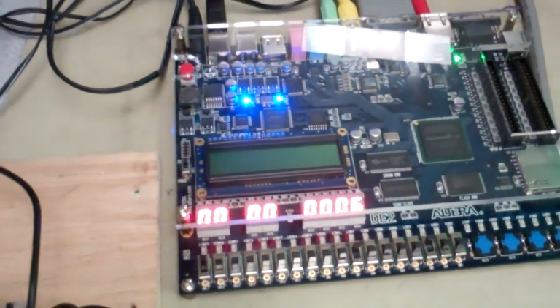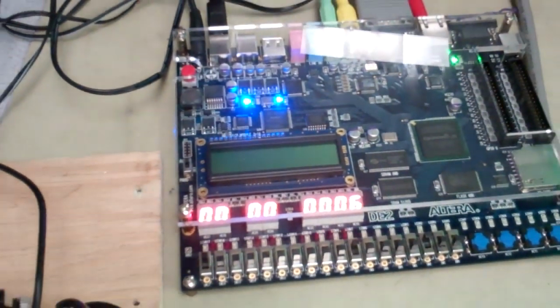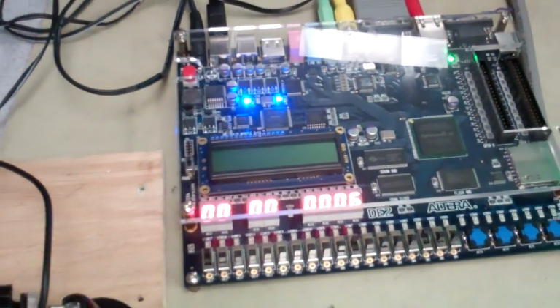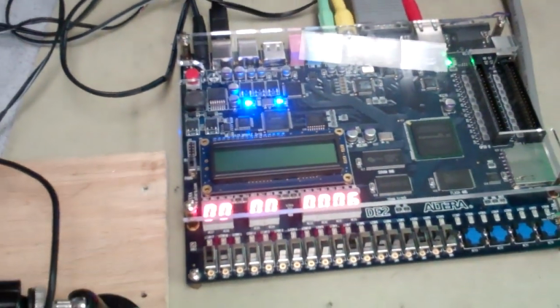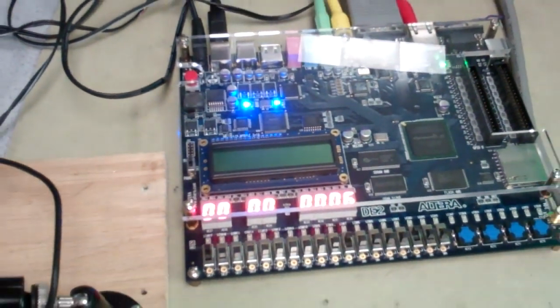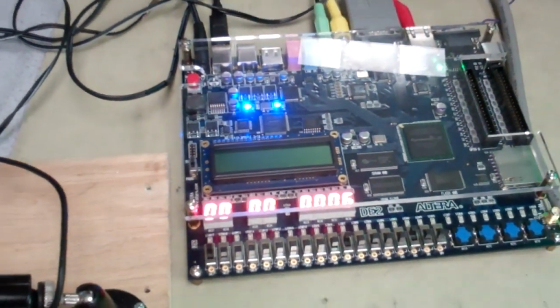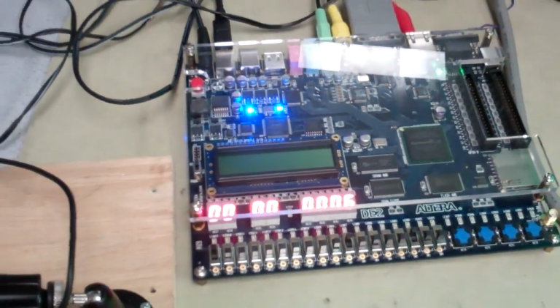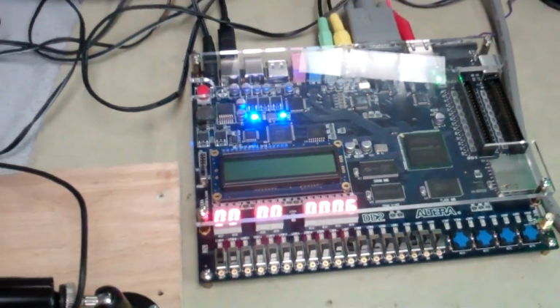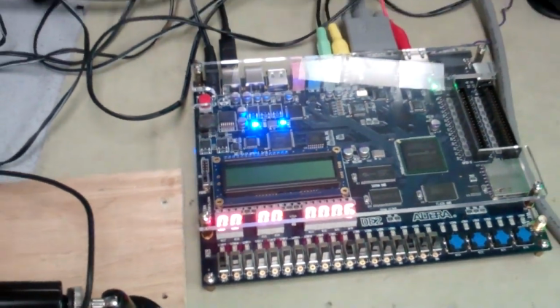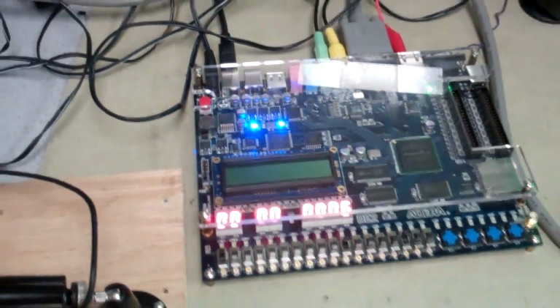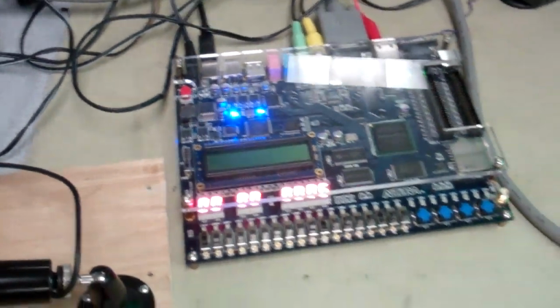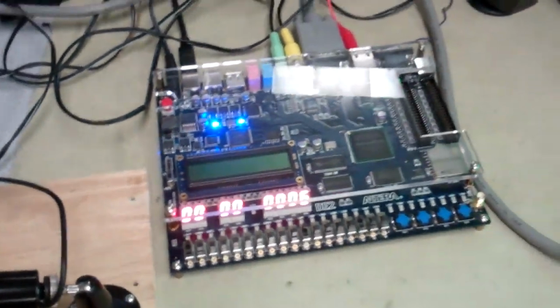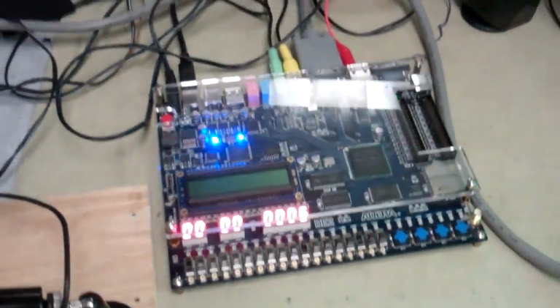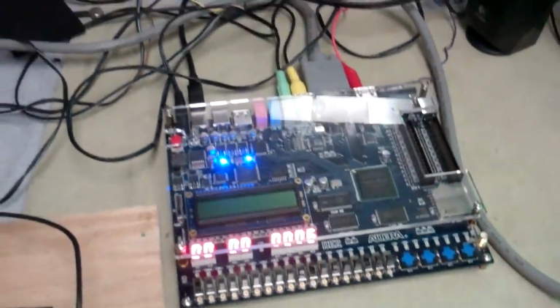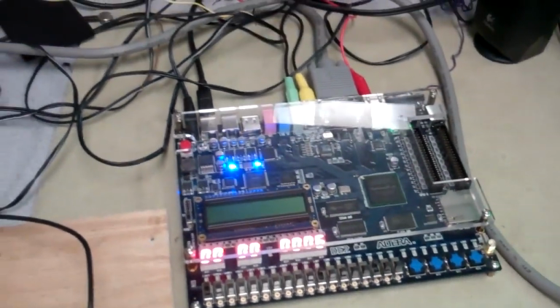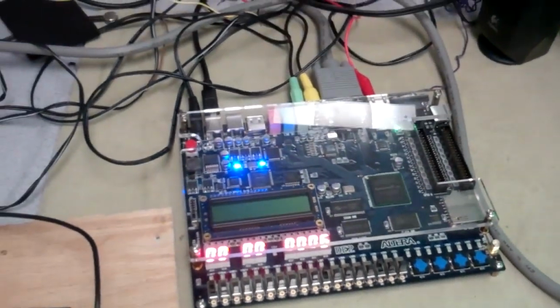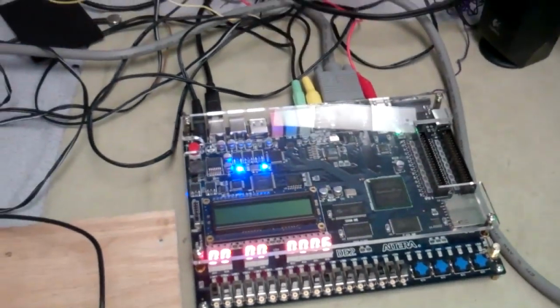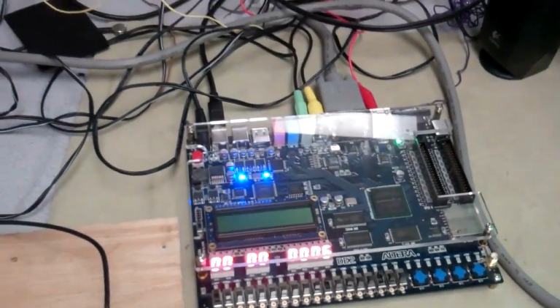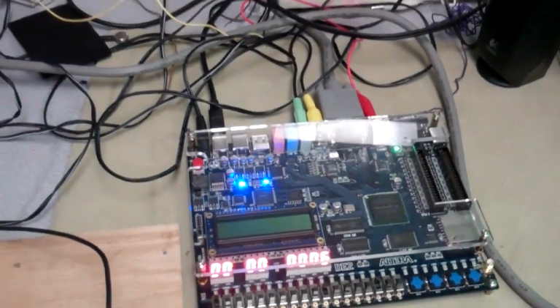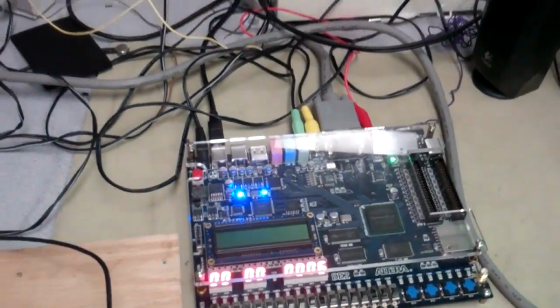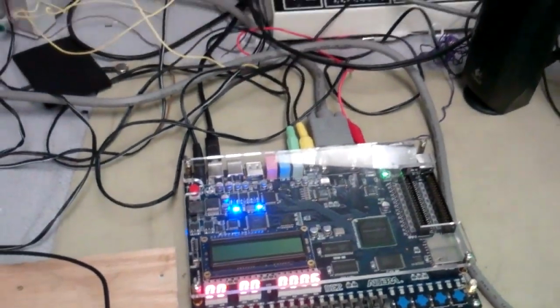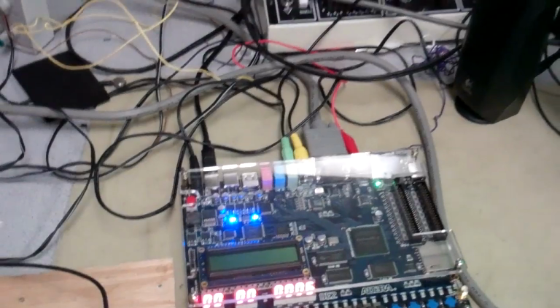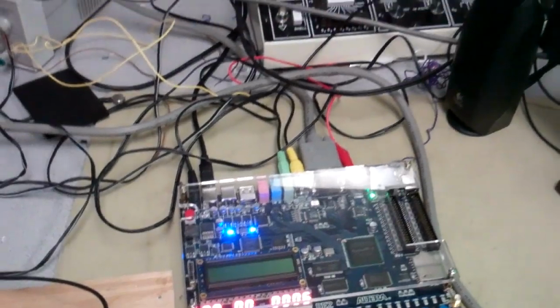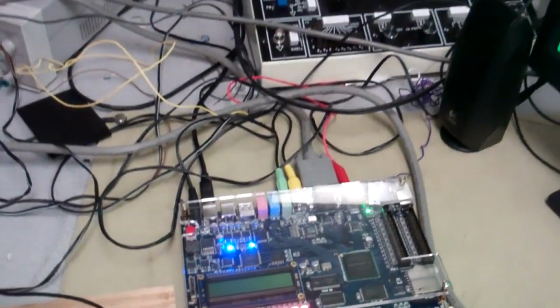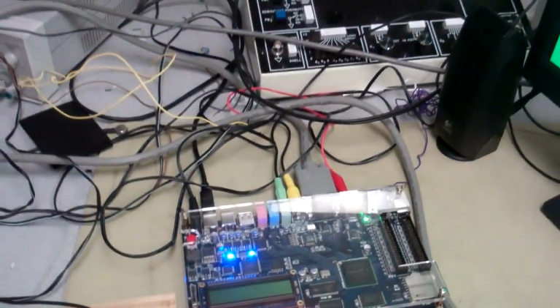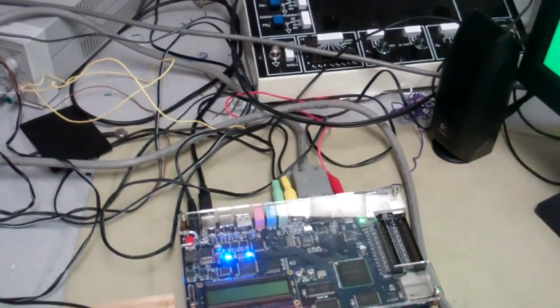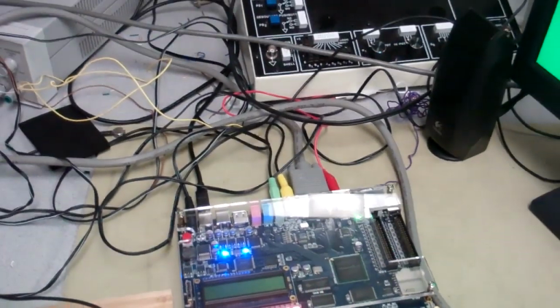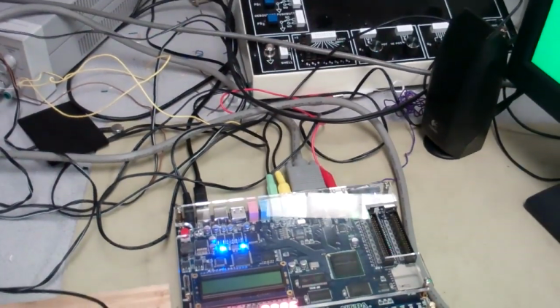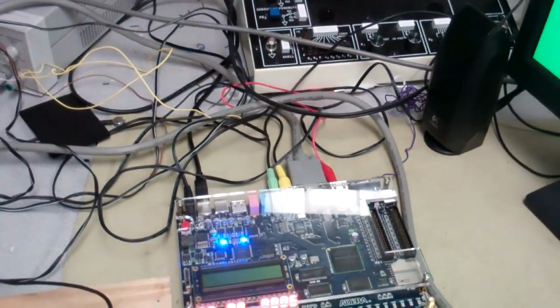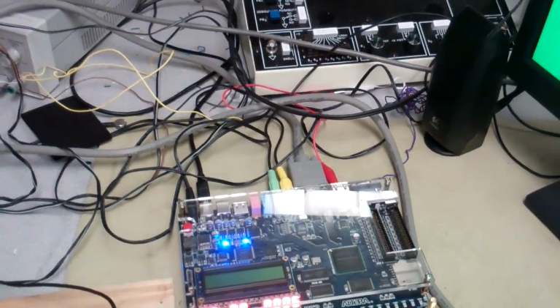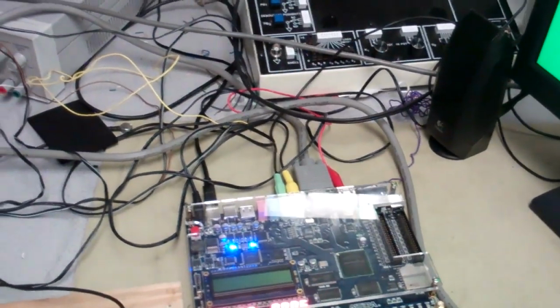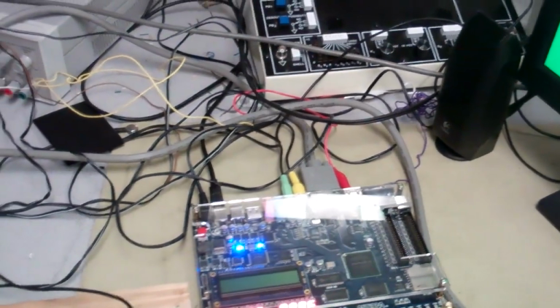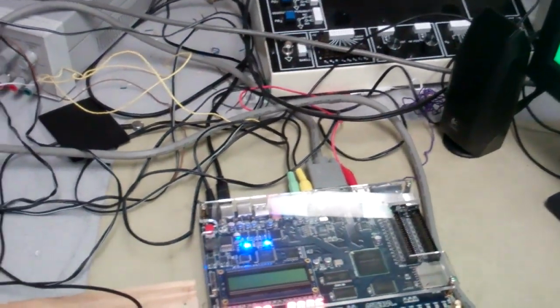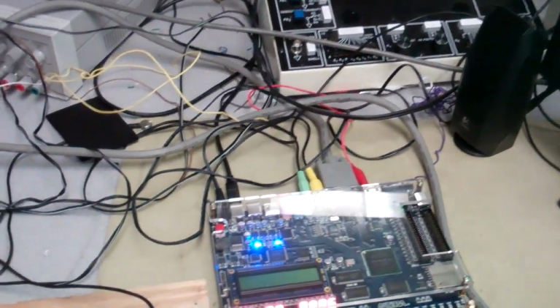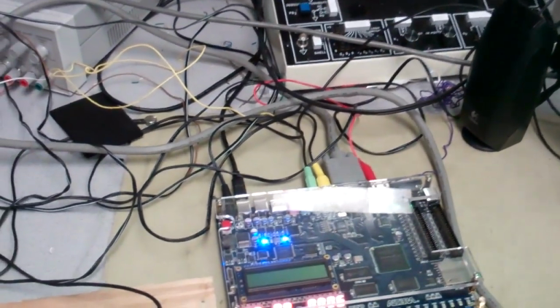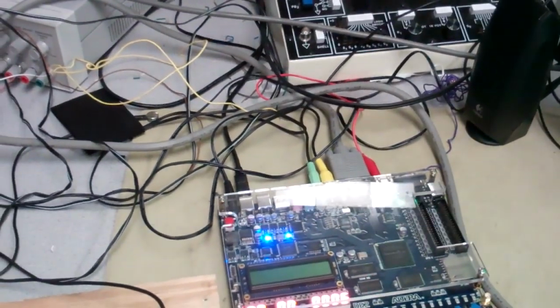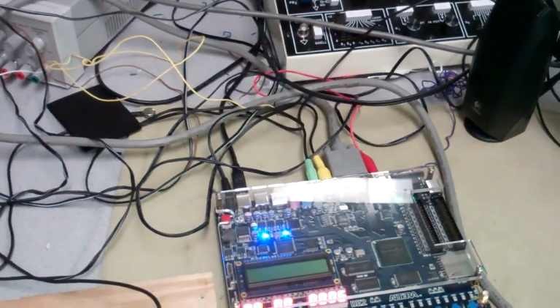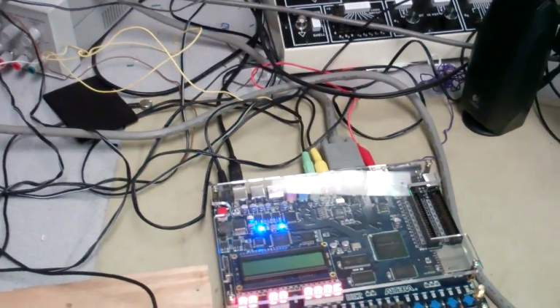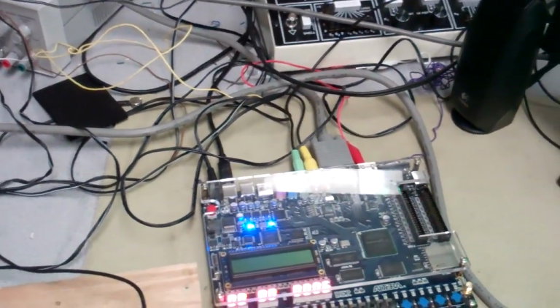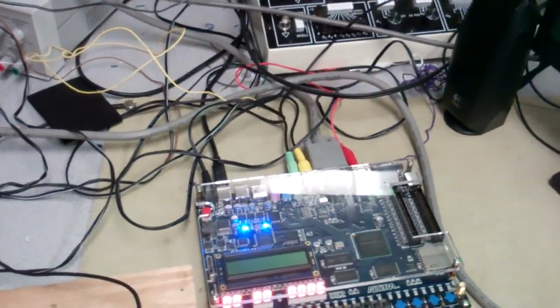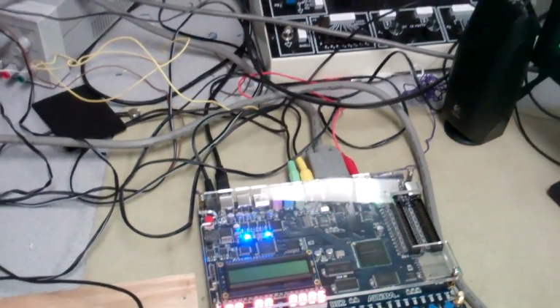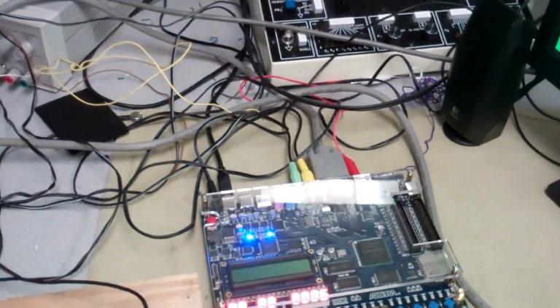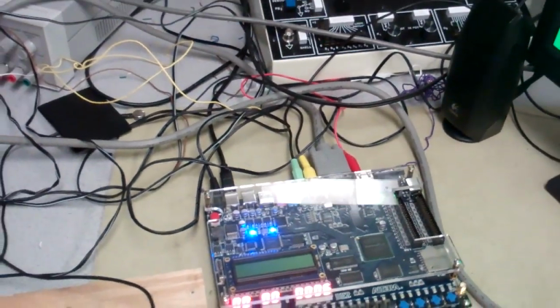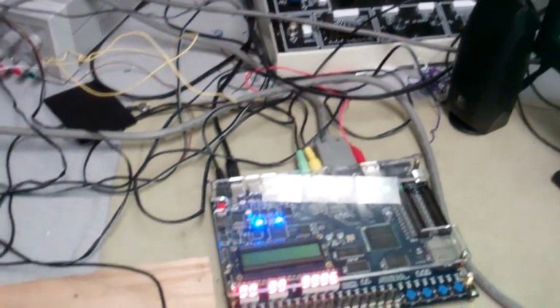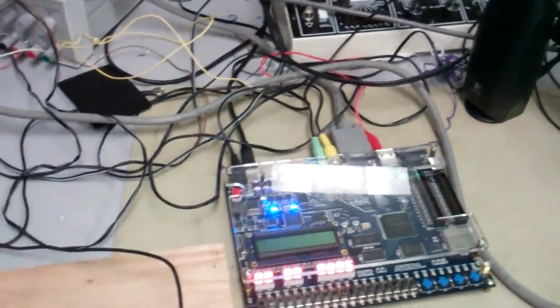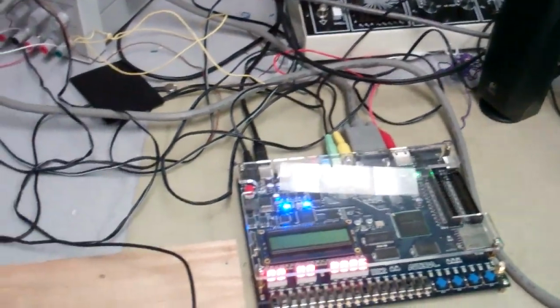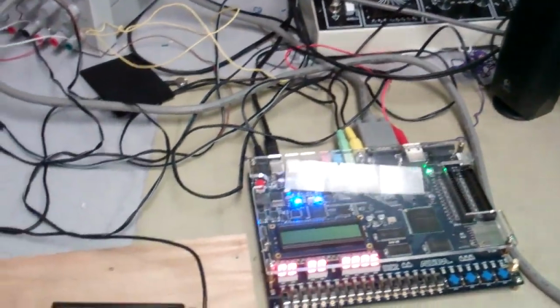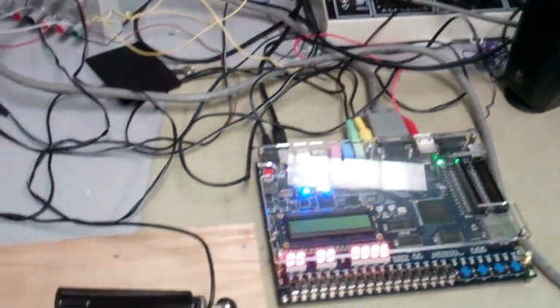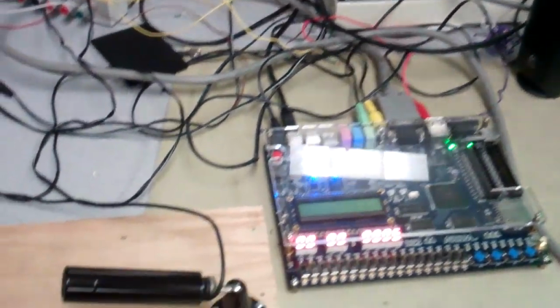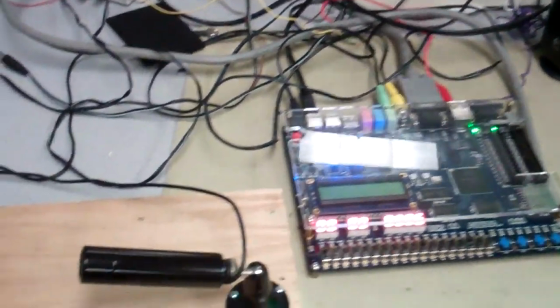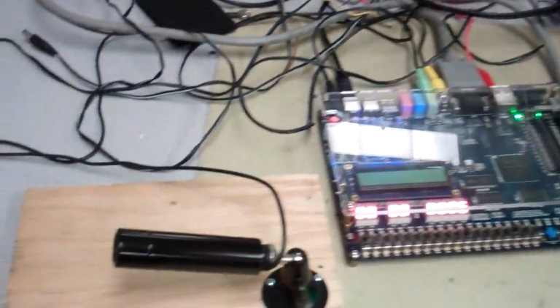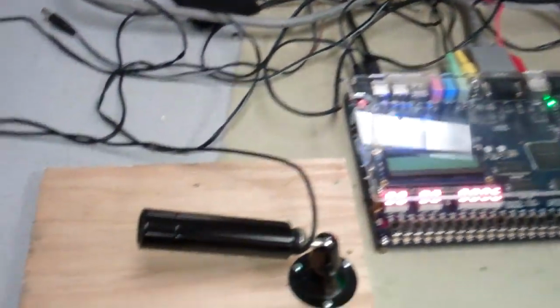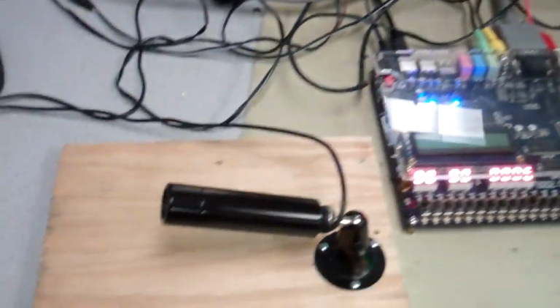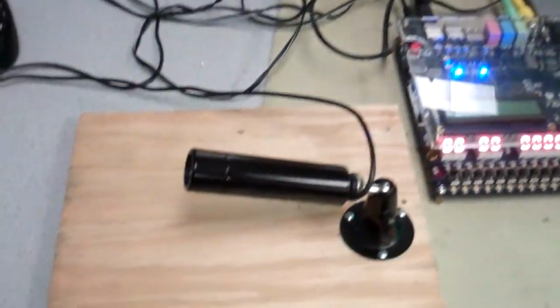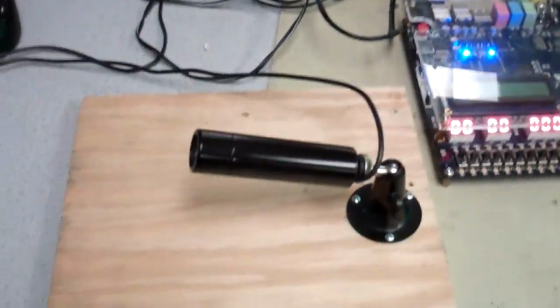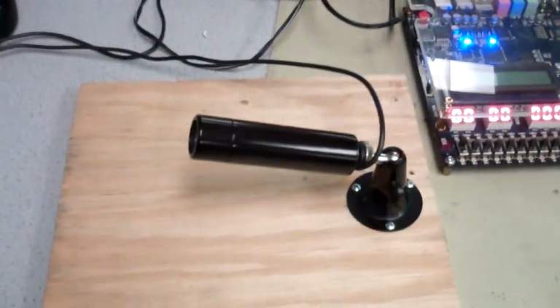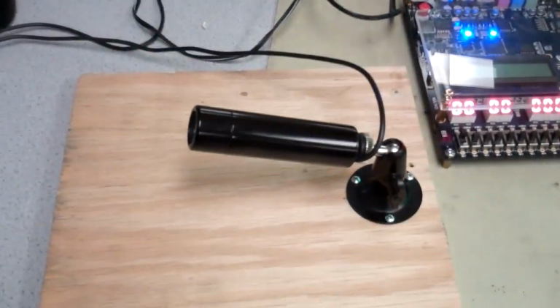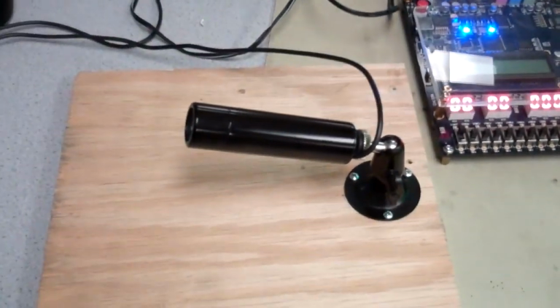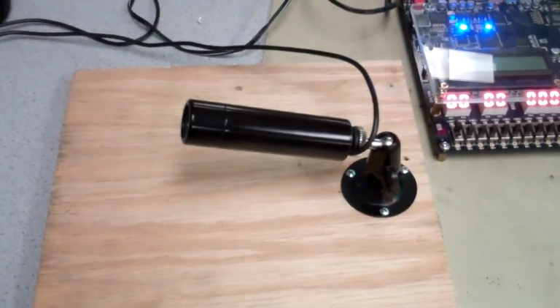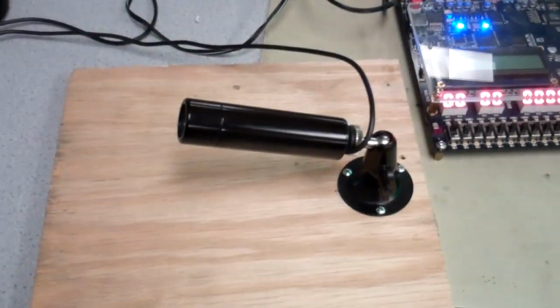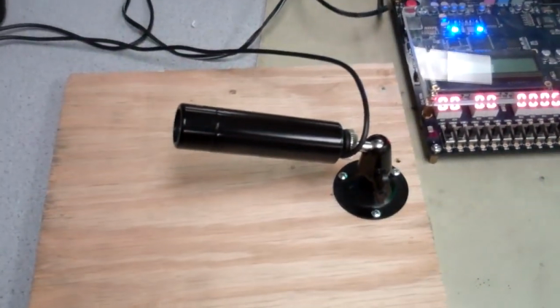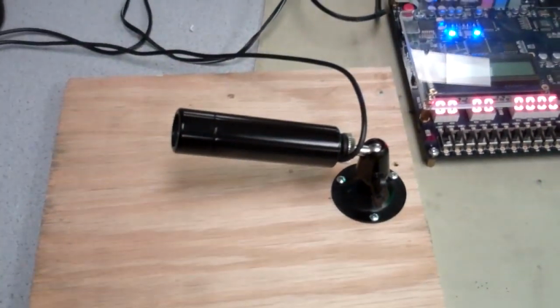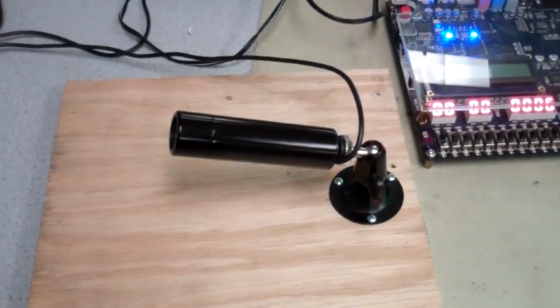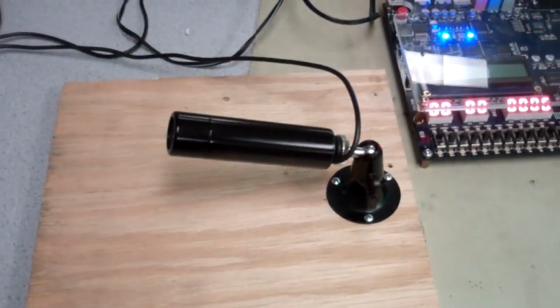From D to 6, which is minus 5. Minus 5. And this is running on a DE2 board.